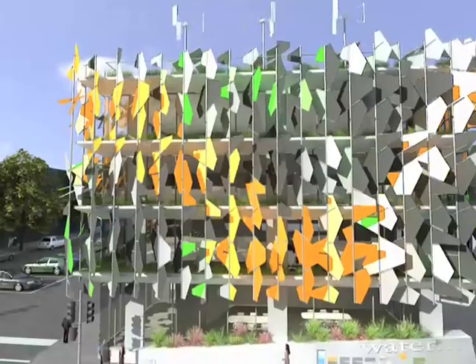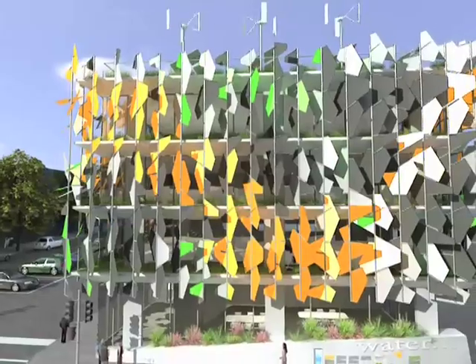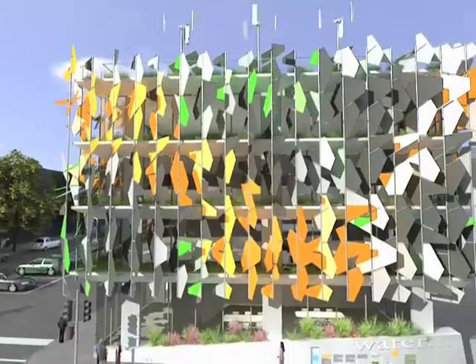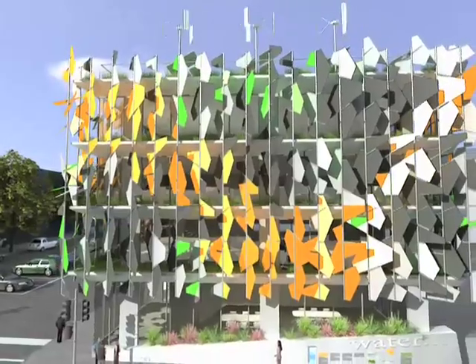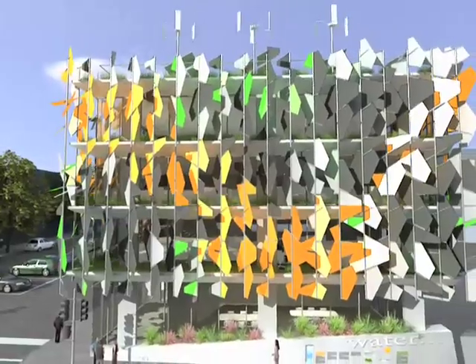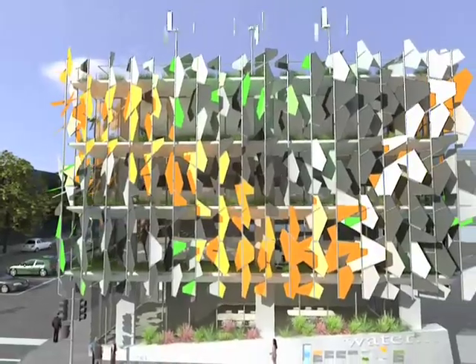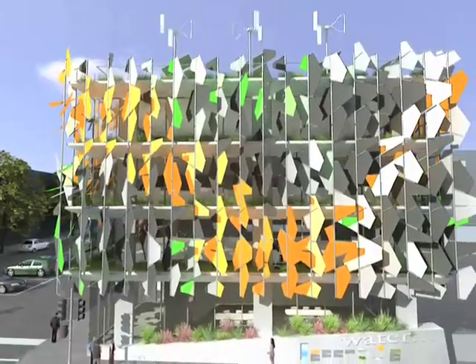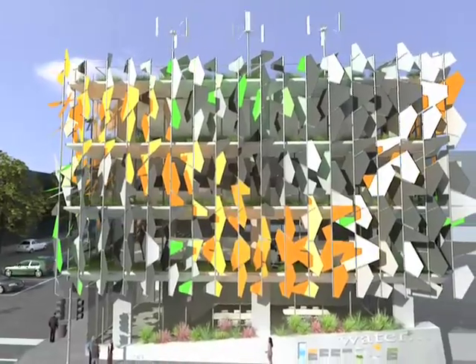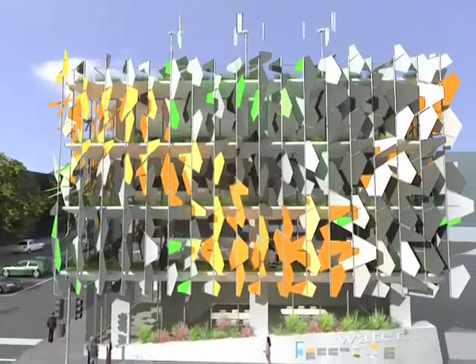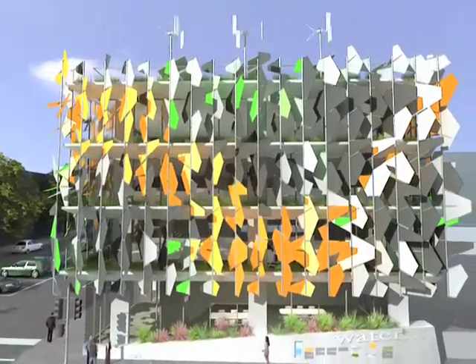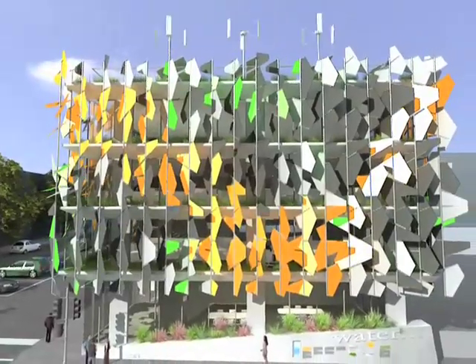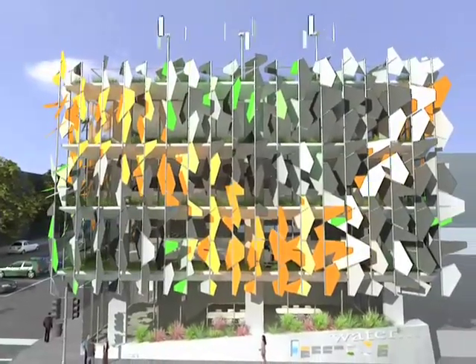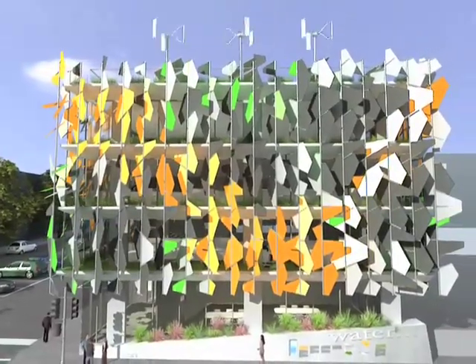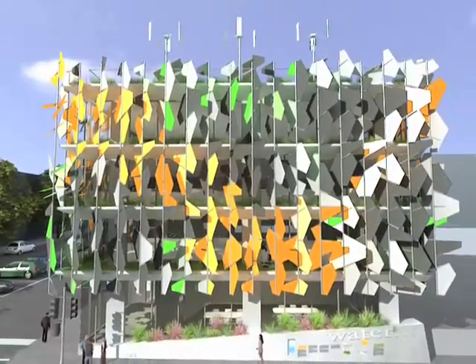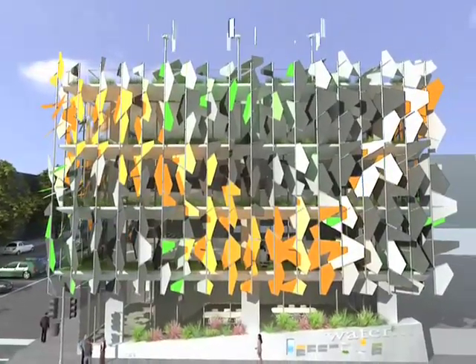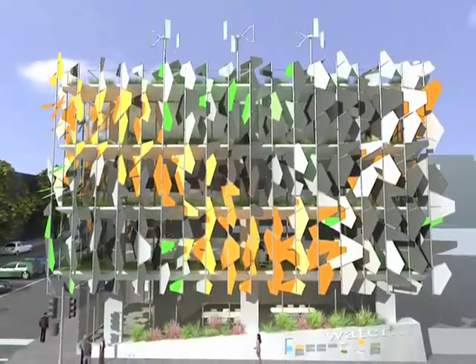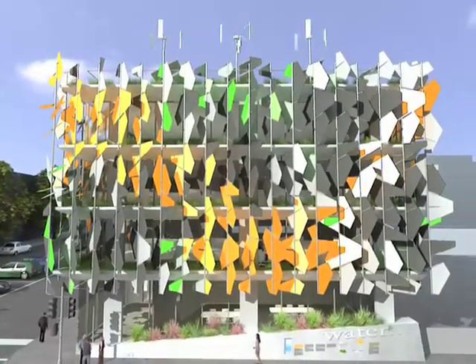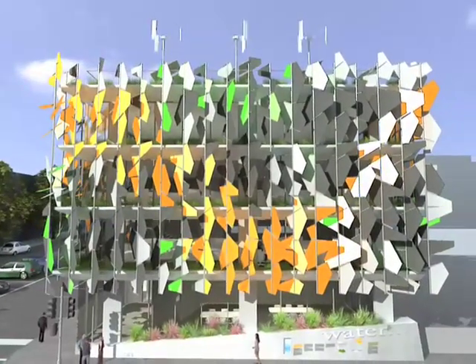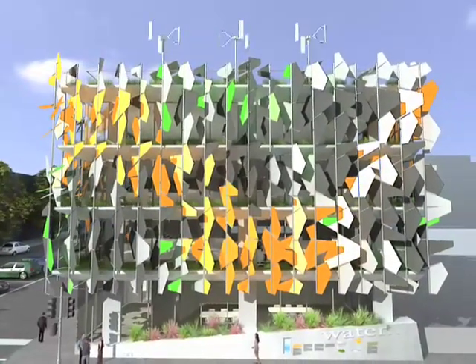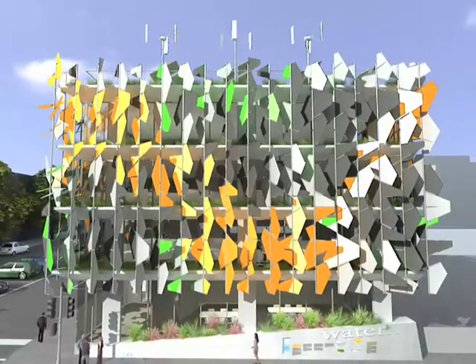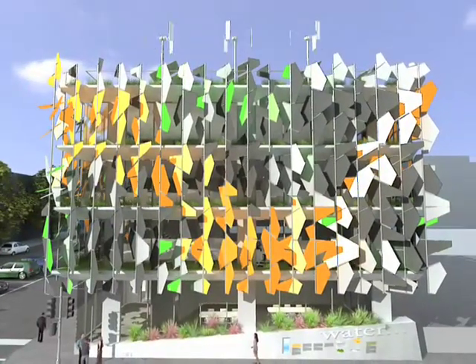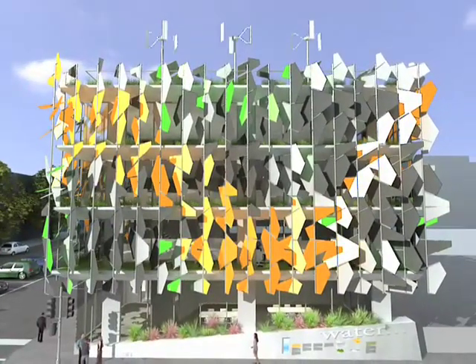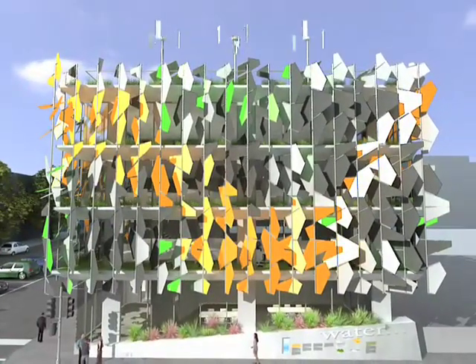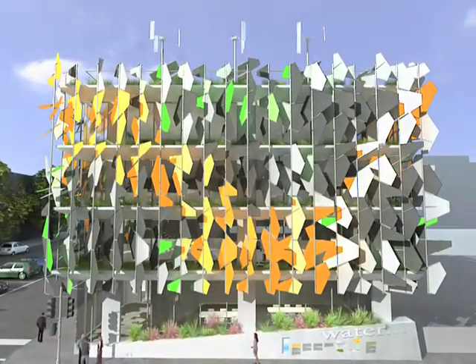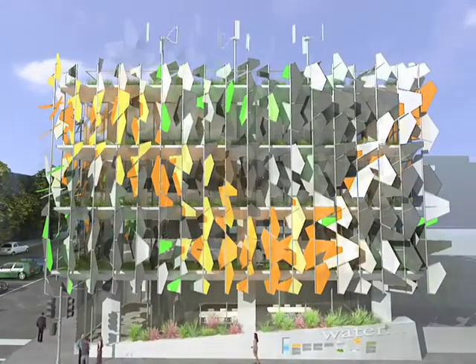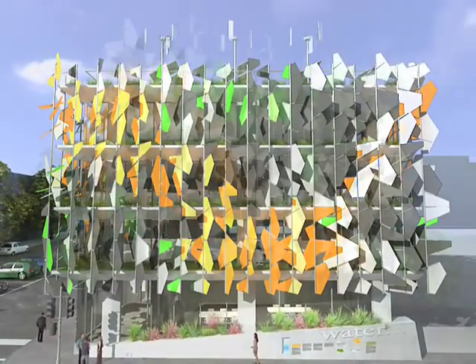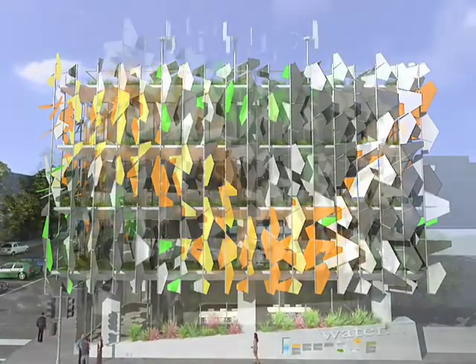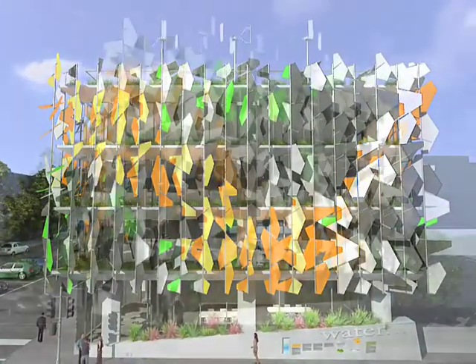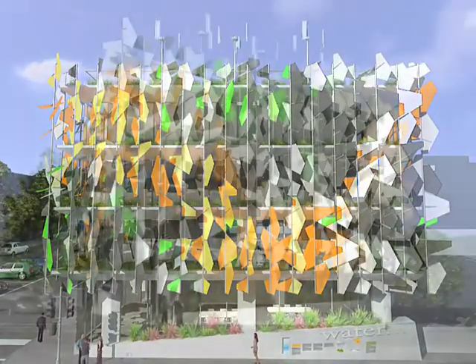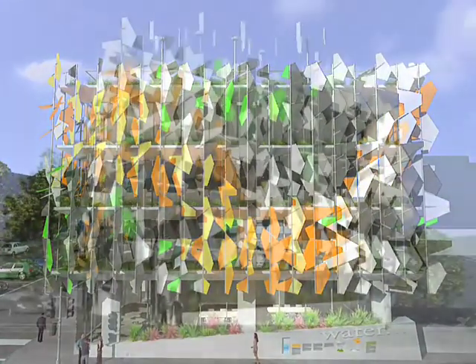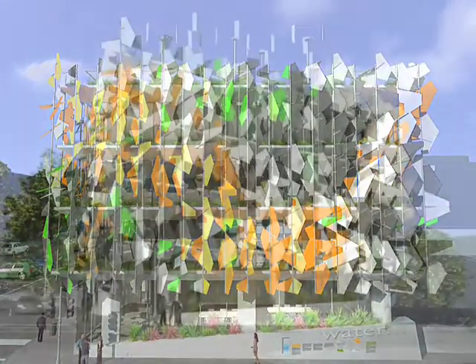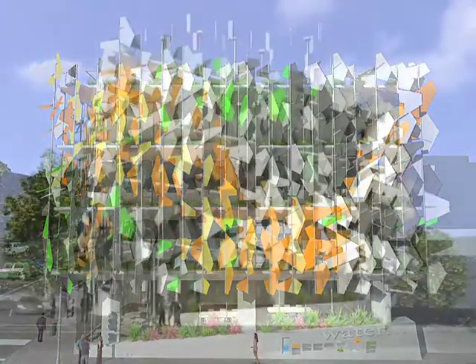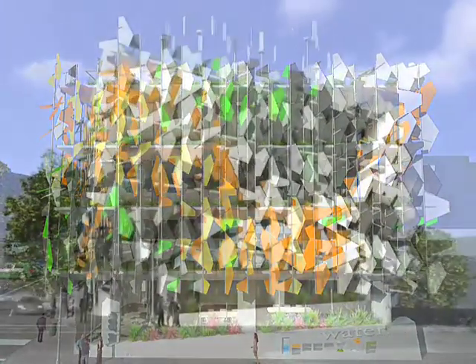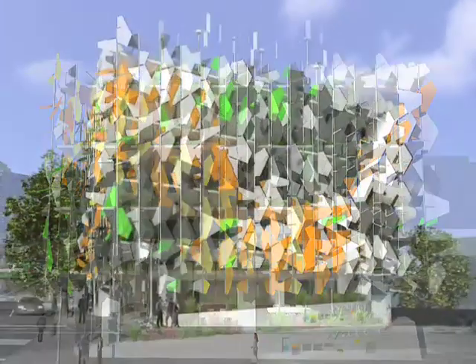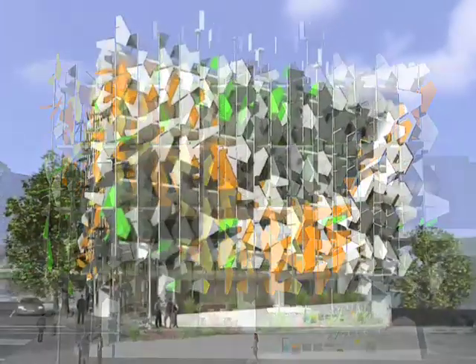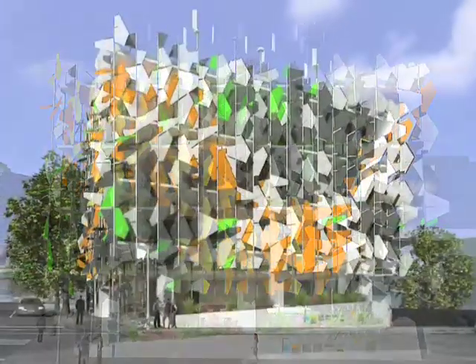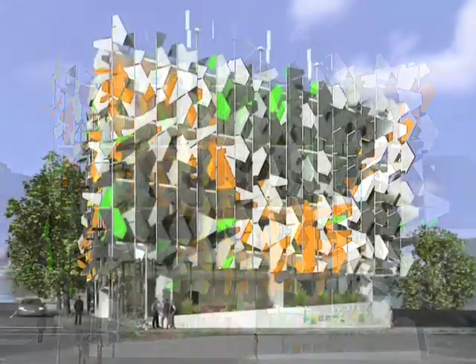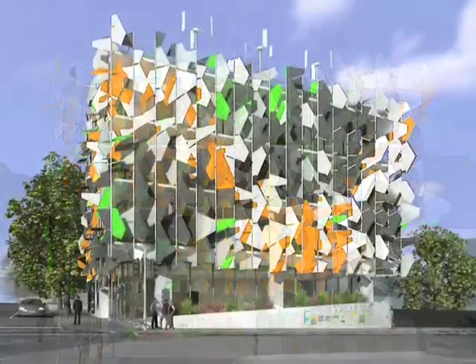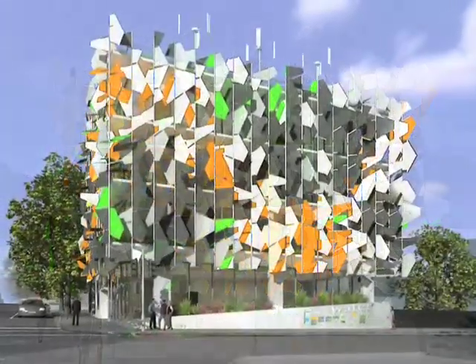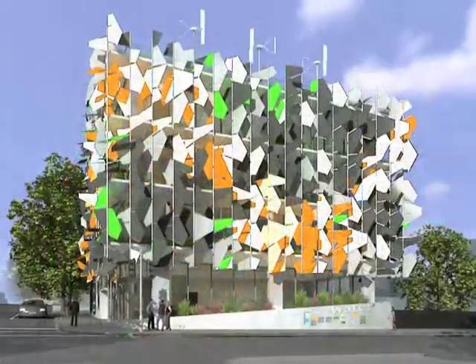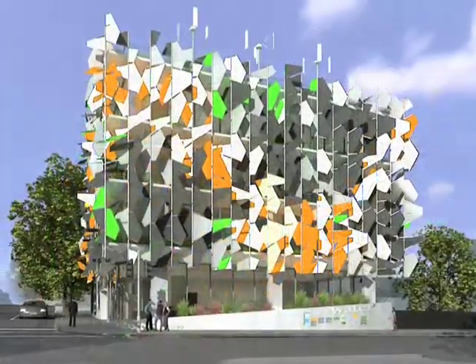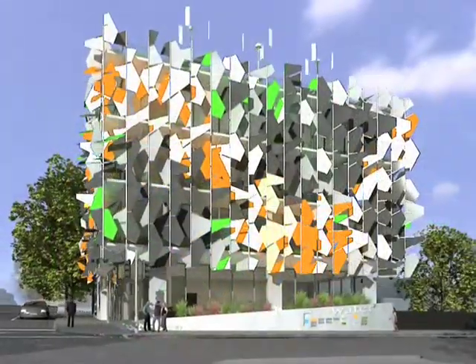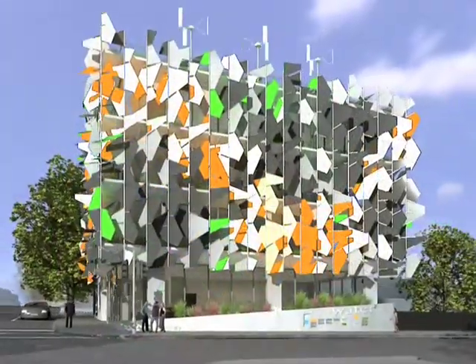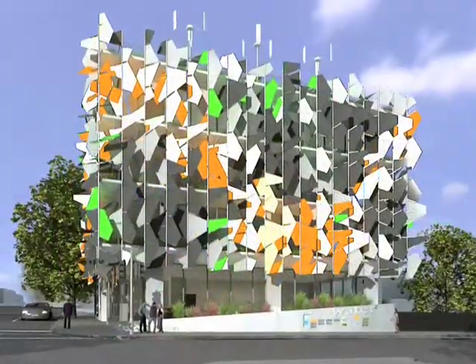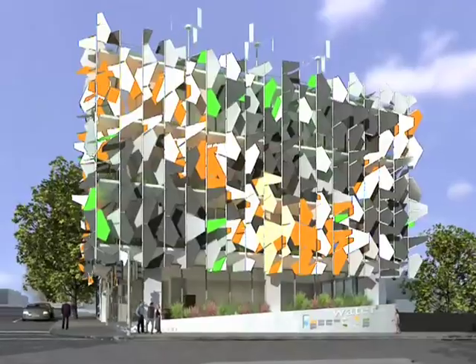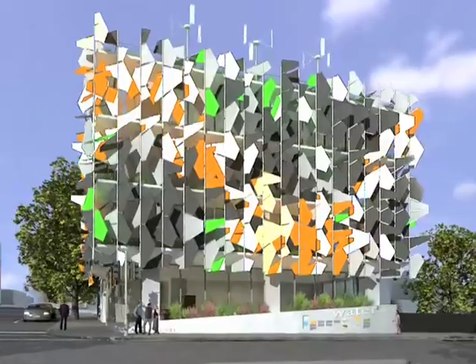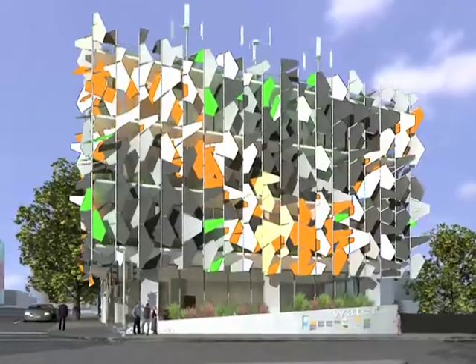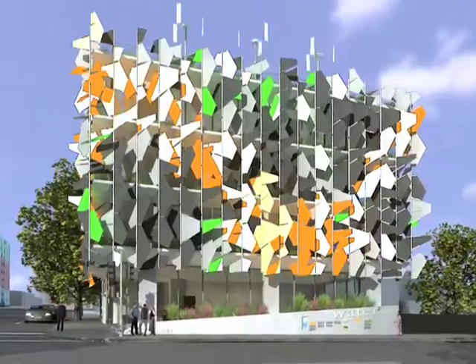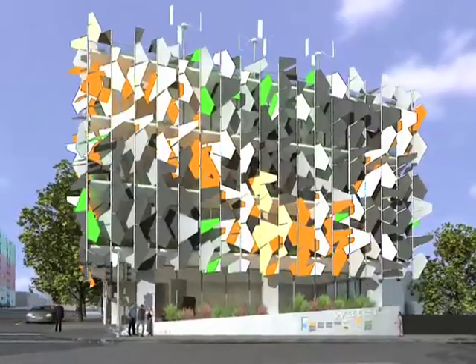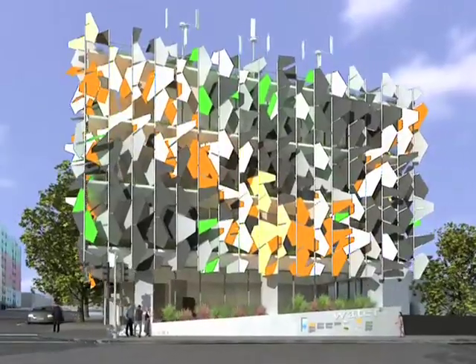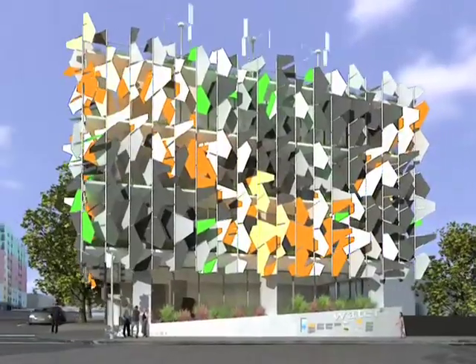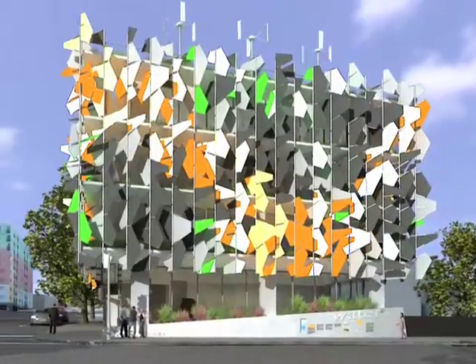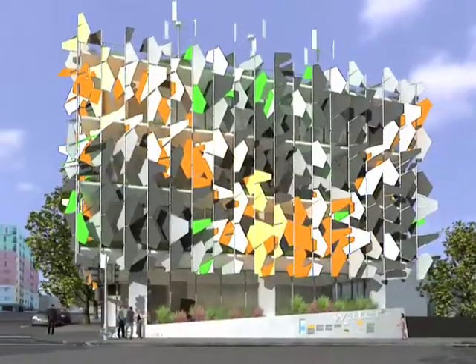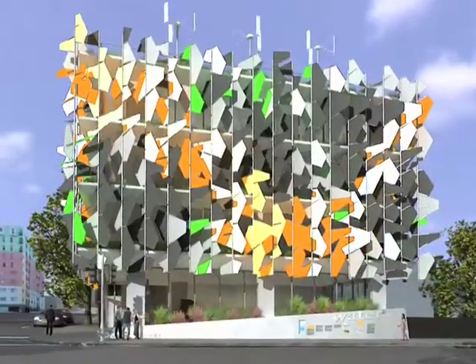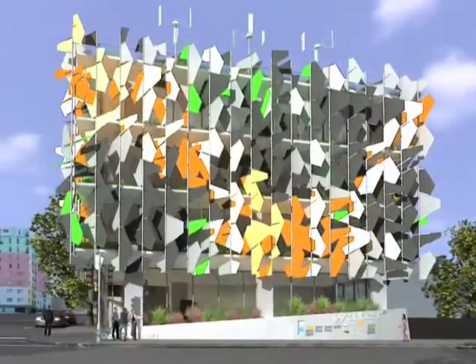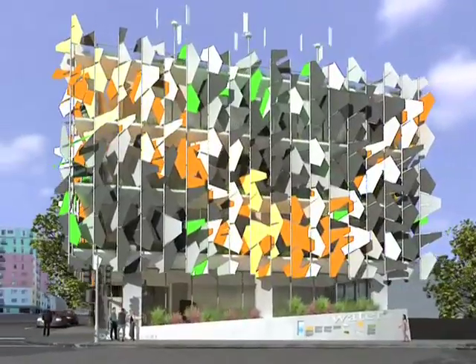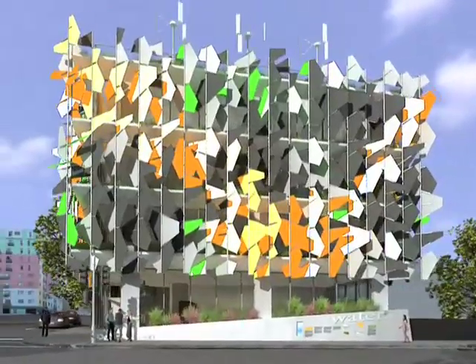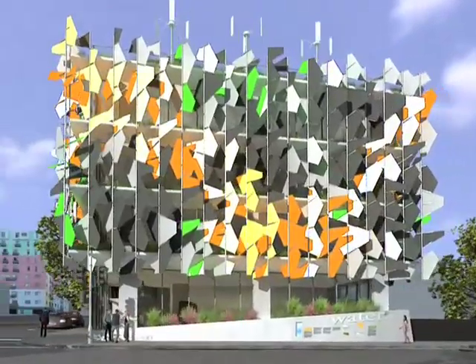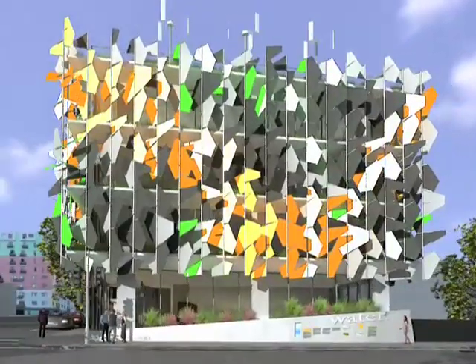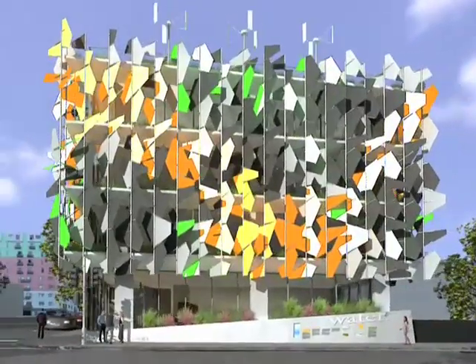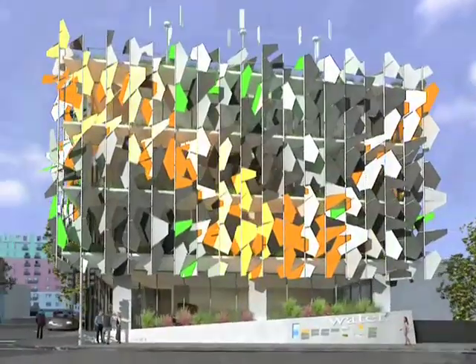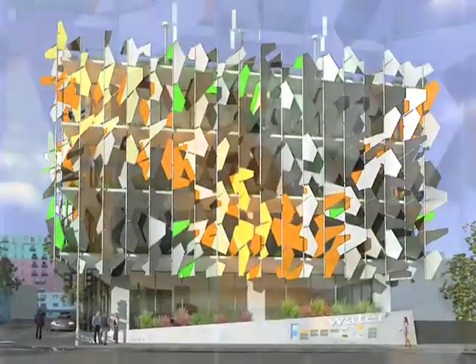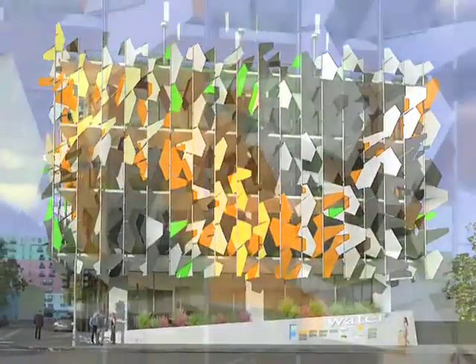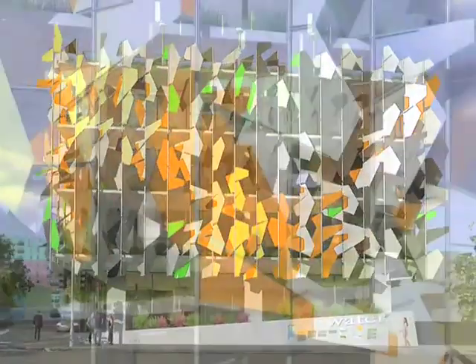Several wind turbines on the roof will rotate to generate energy, with the excess to be fed back into the electricity grid.